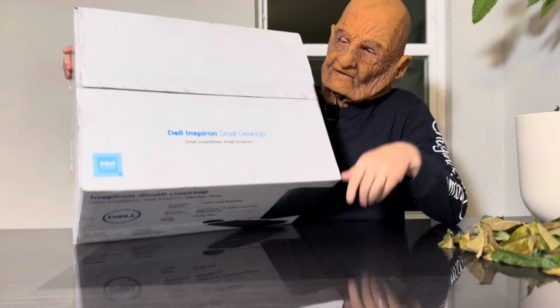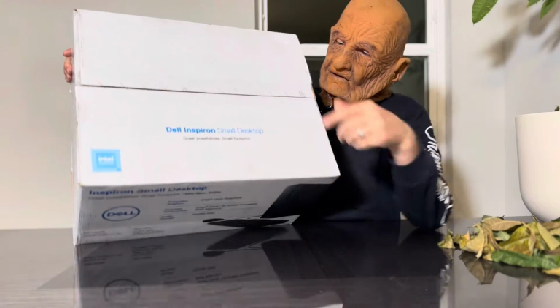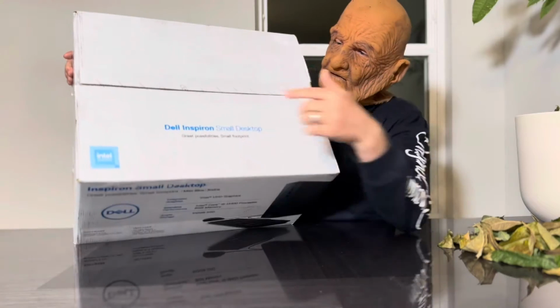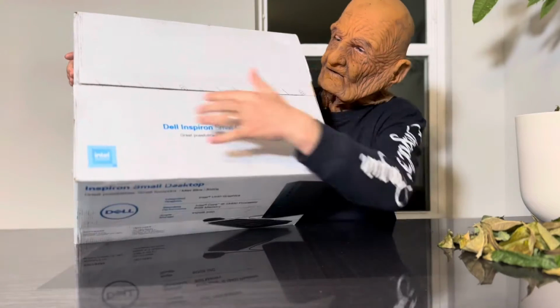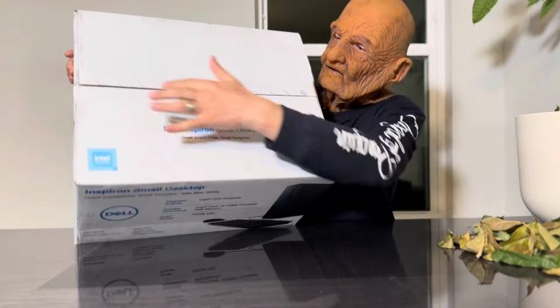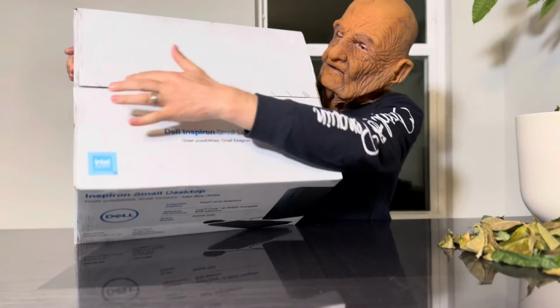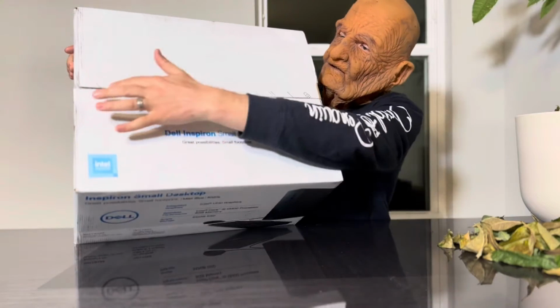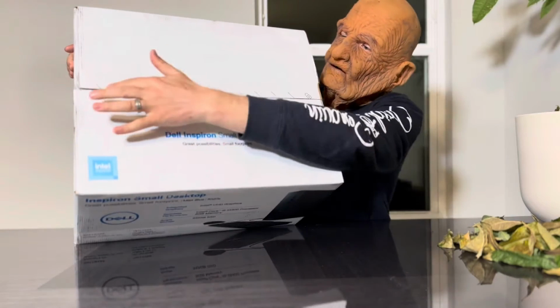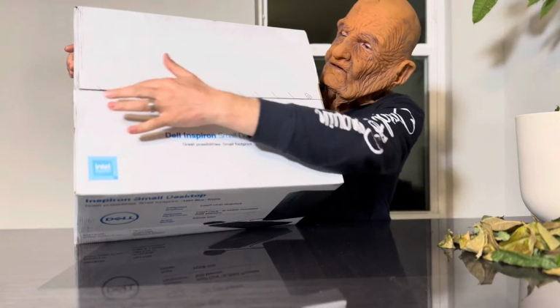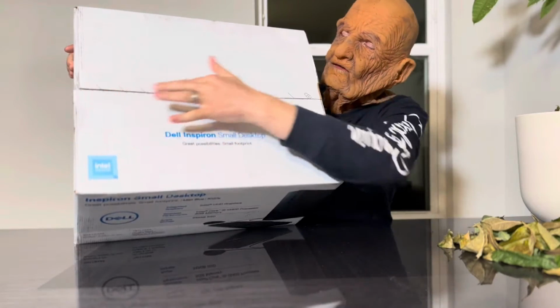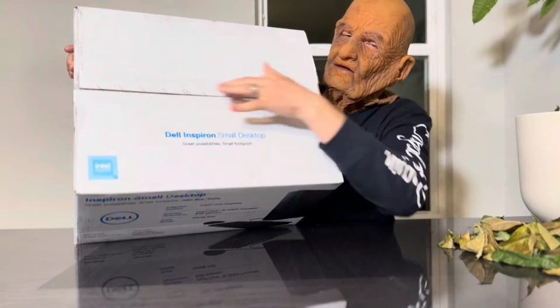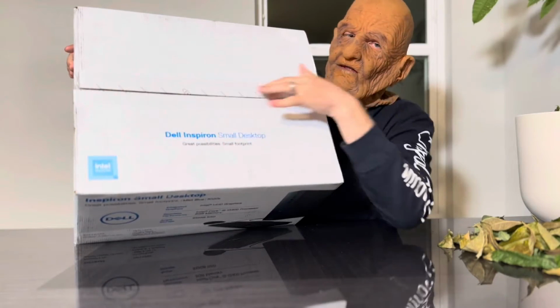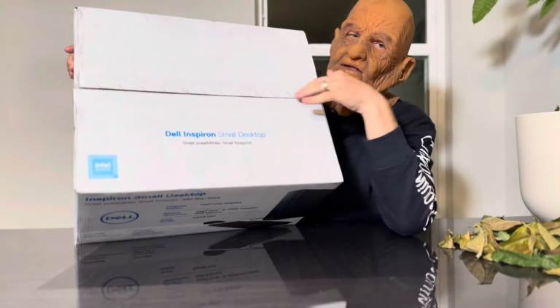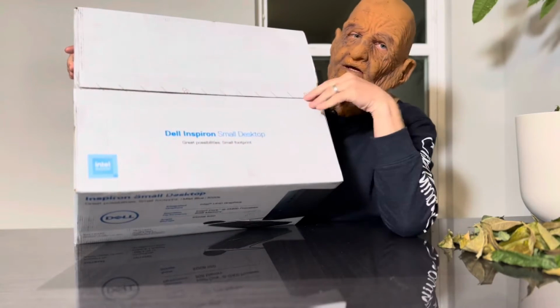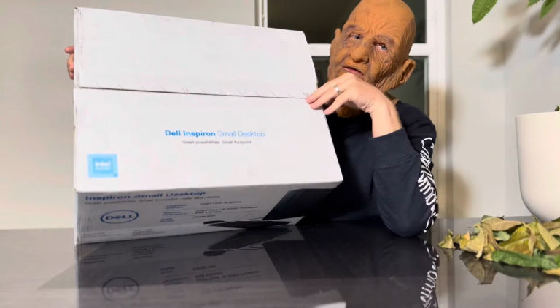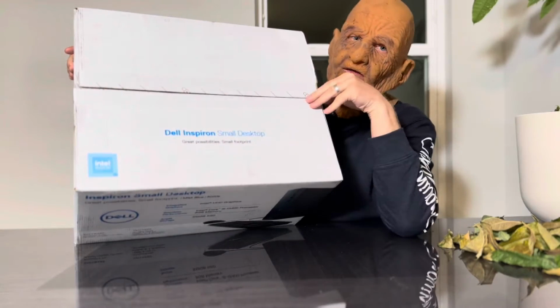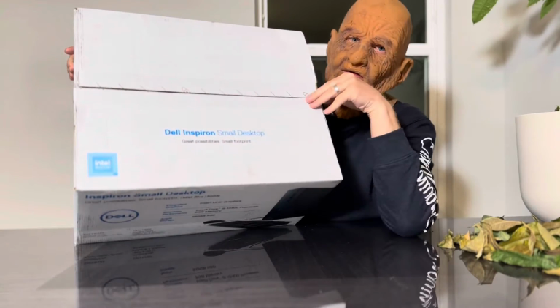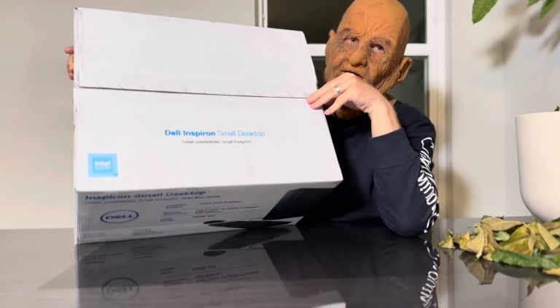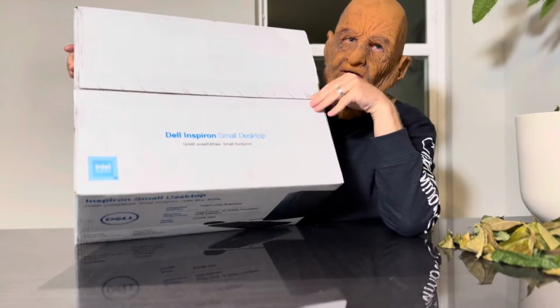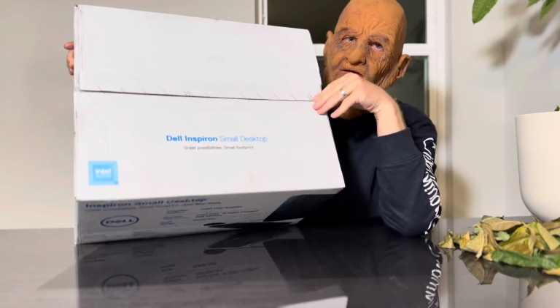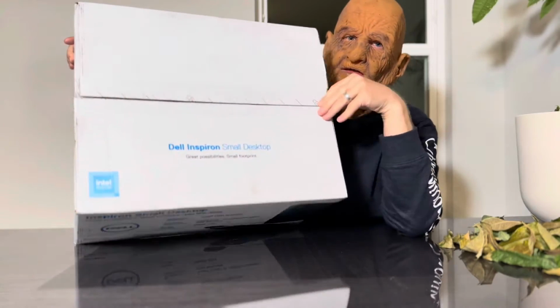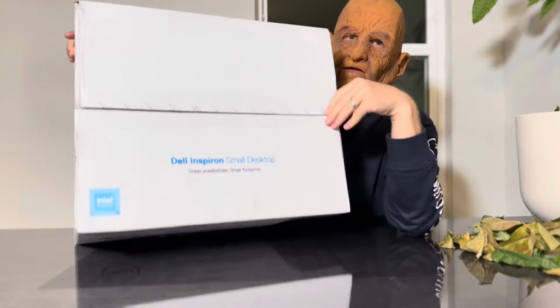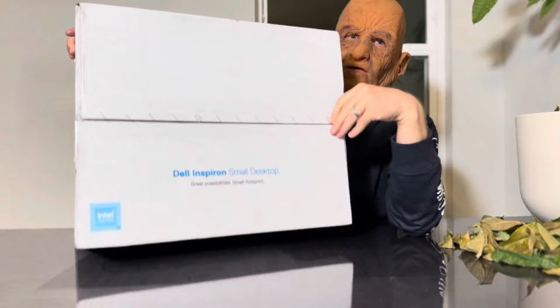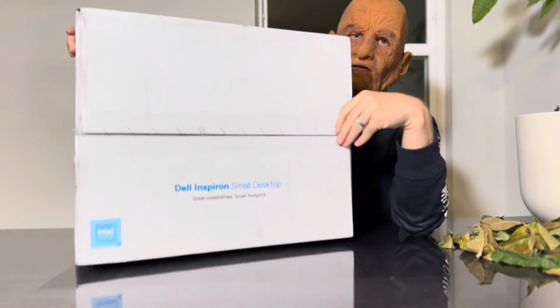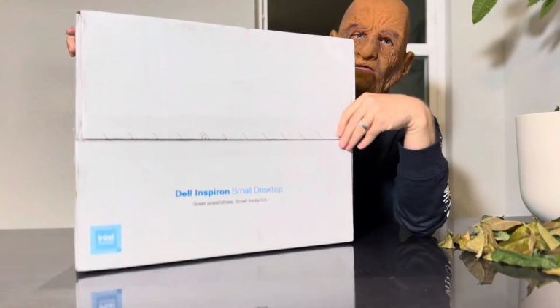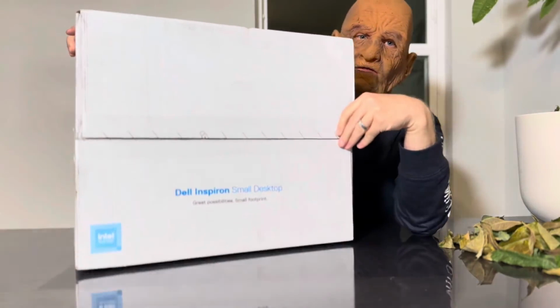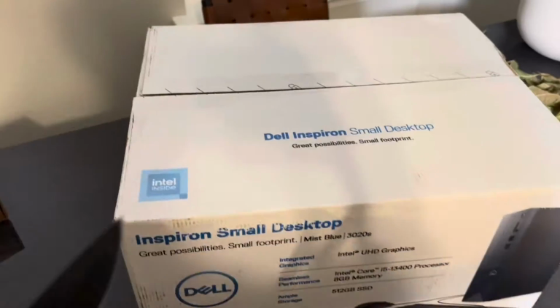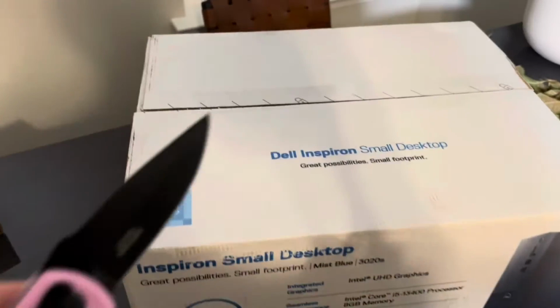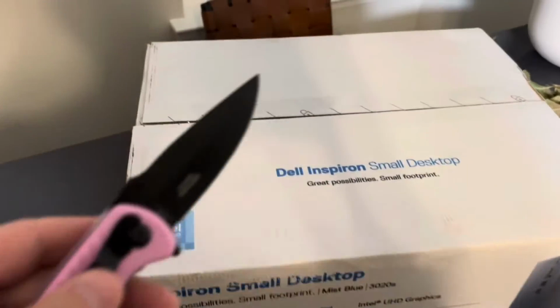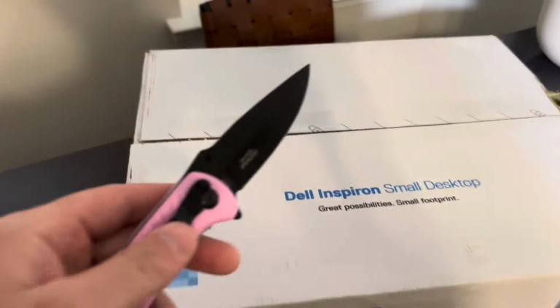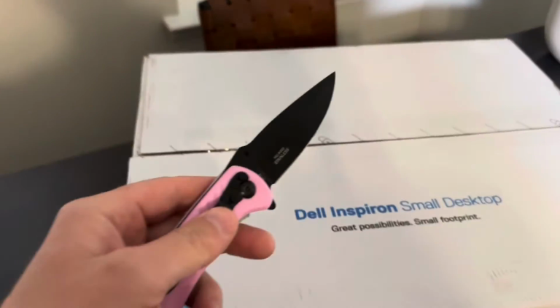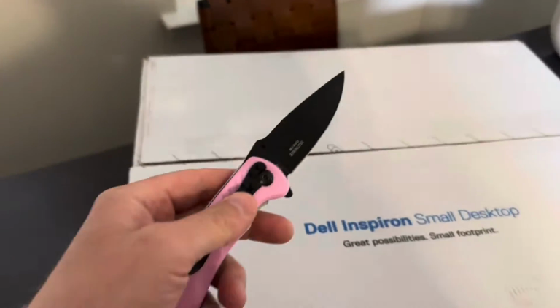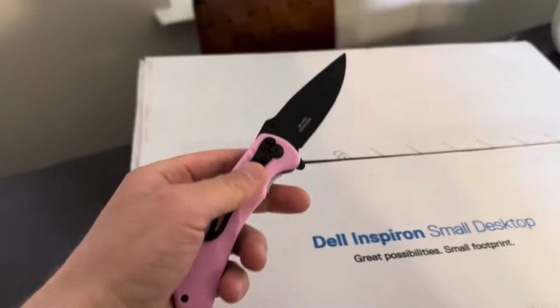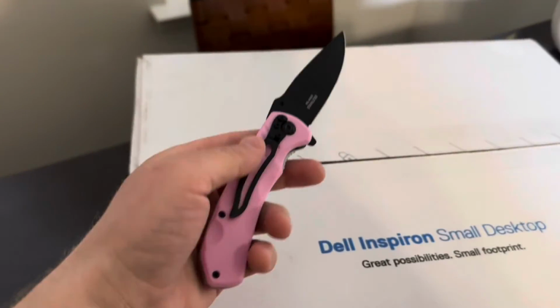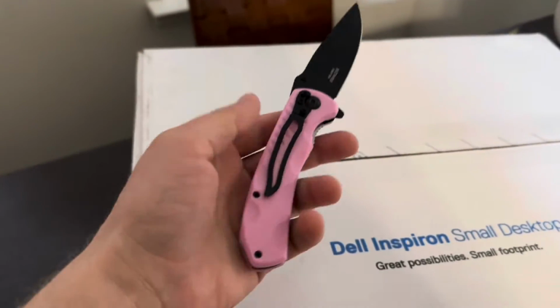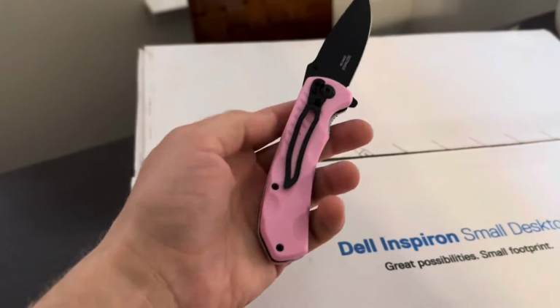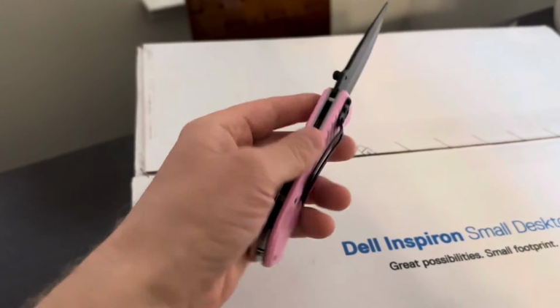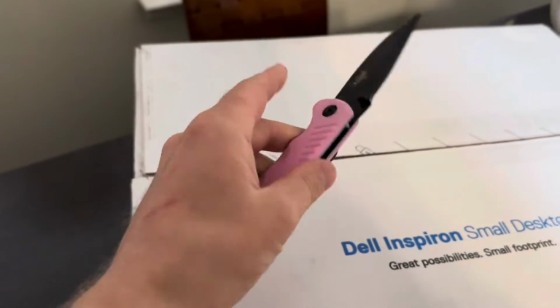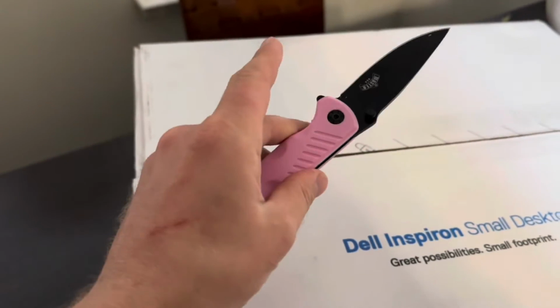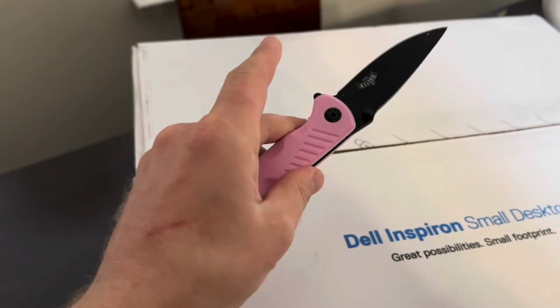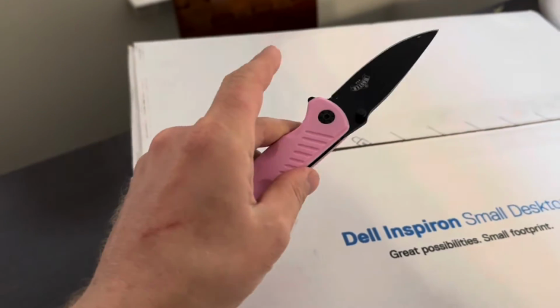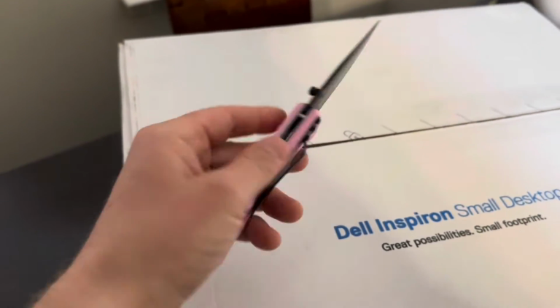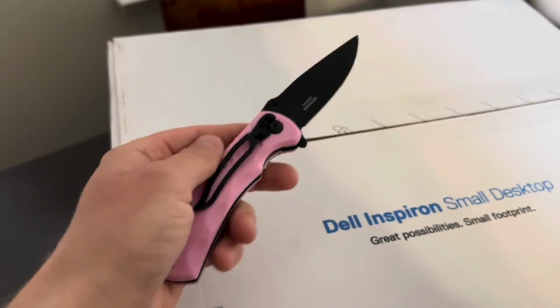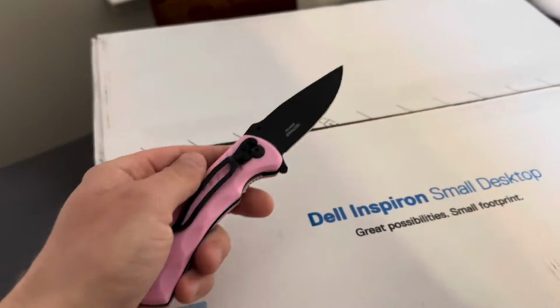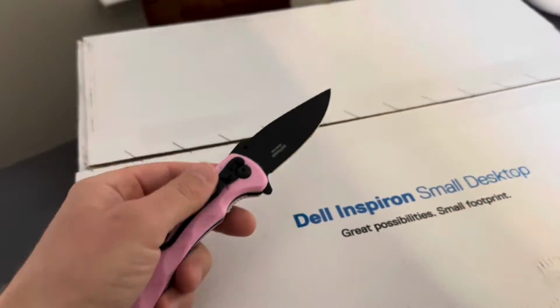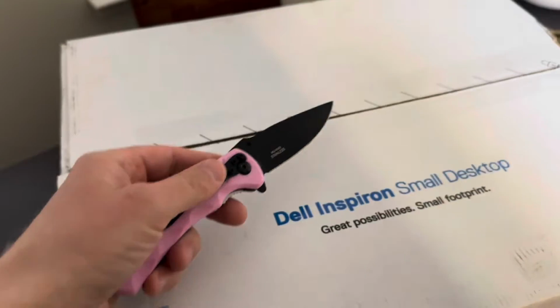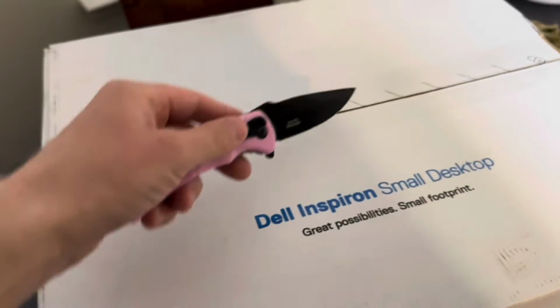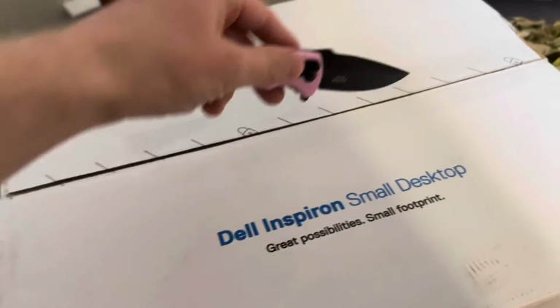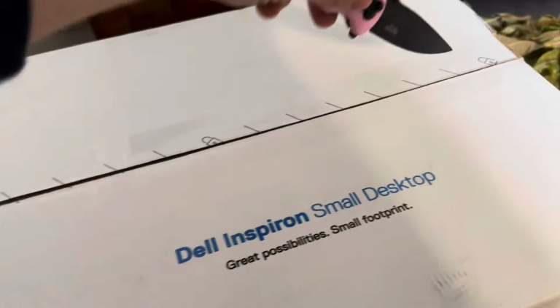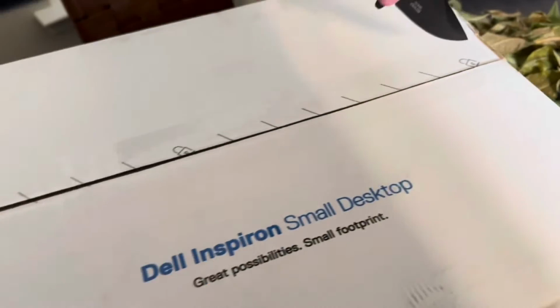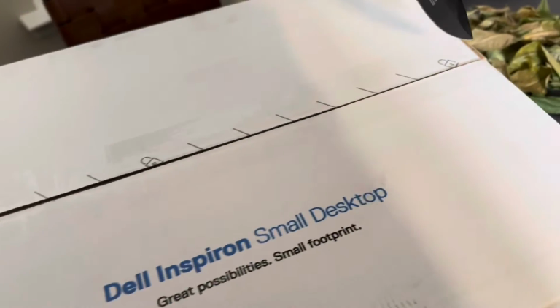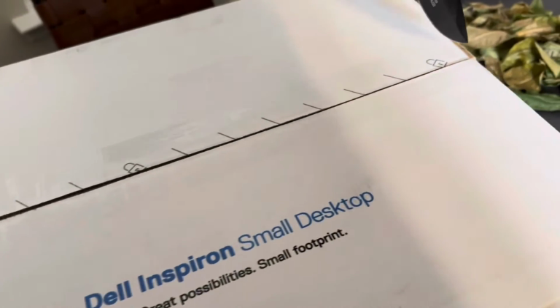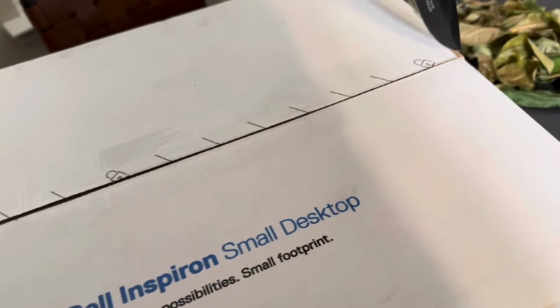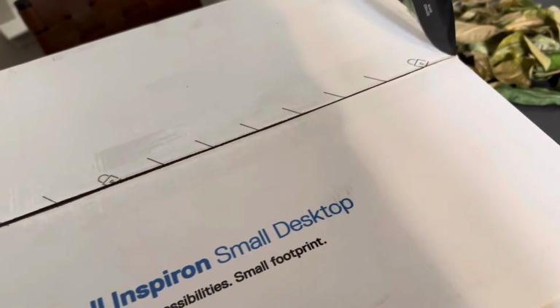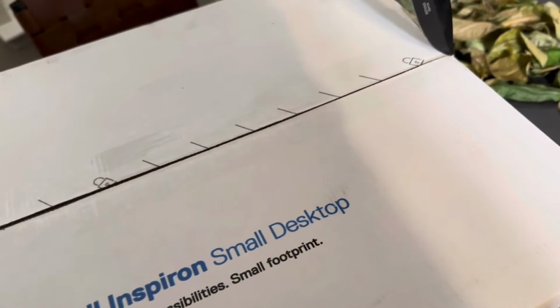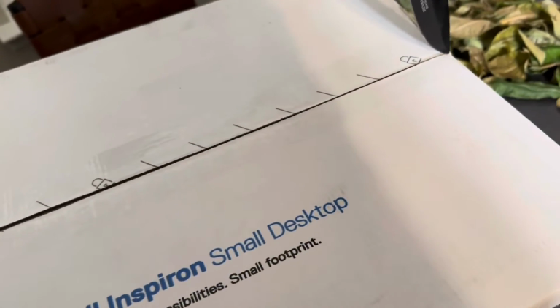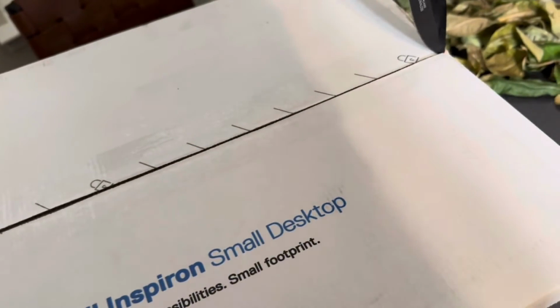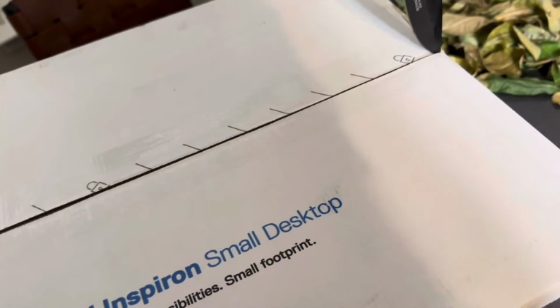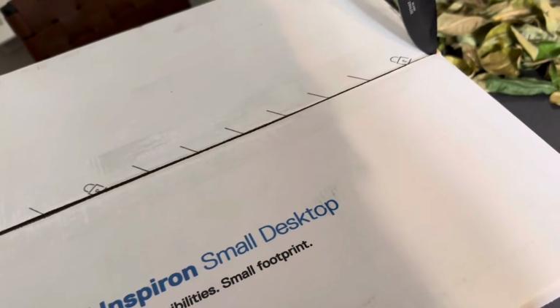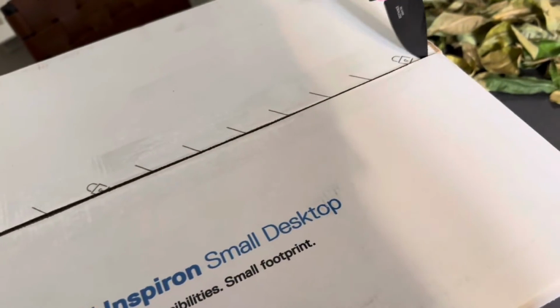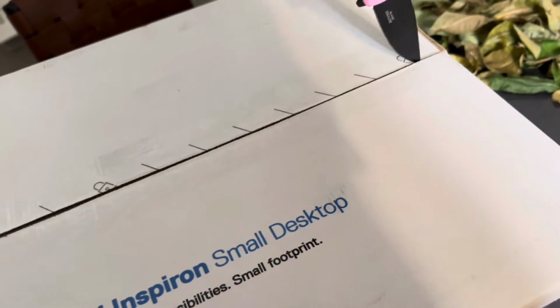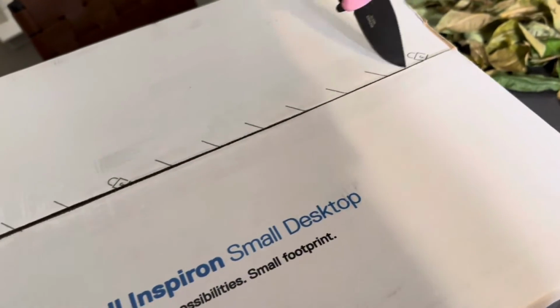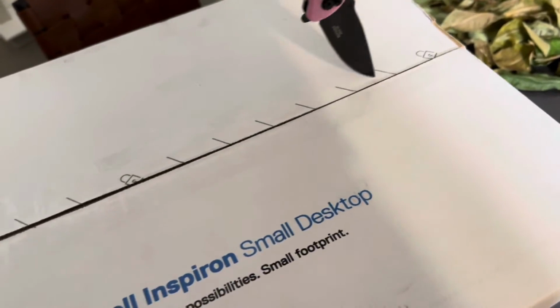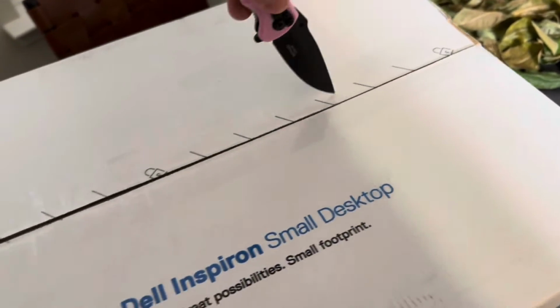The Dell box comes with a standard Dell seal. We'll need a knife to open it, just like this.